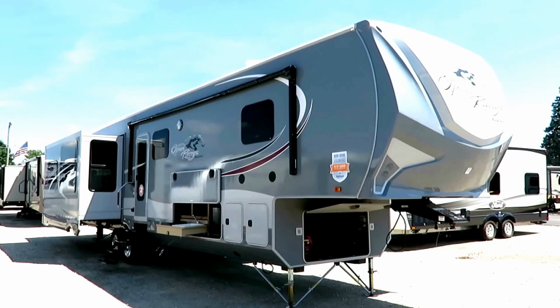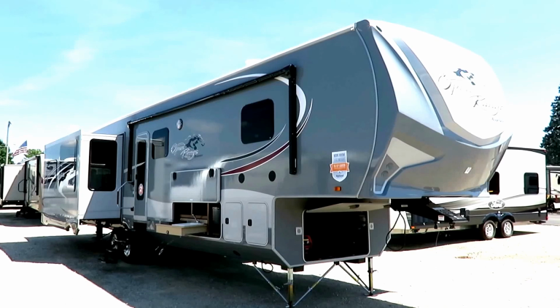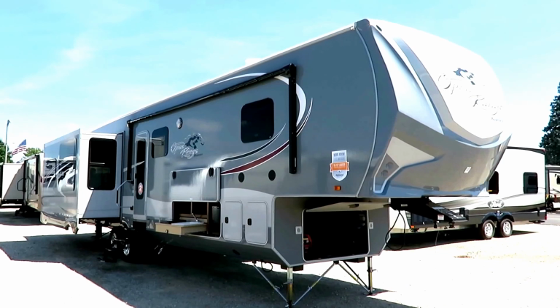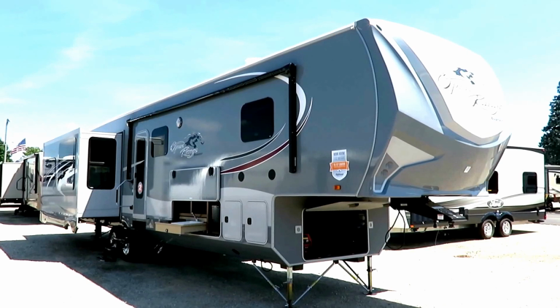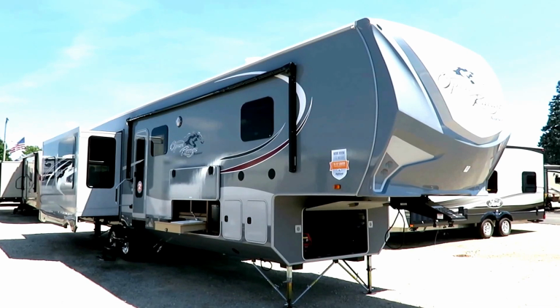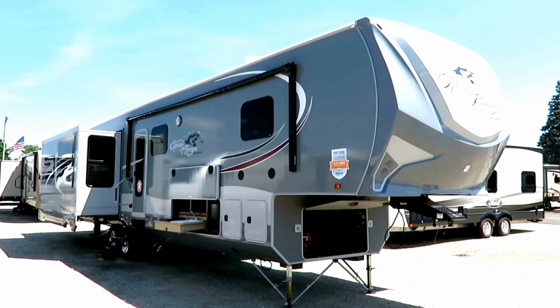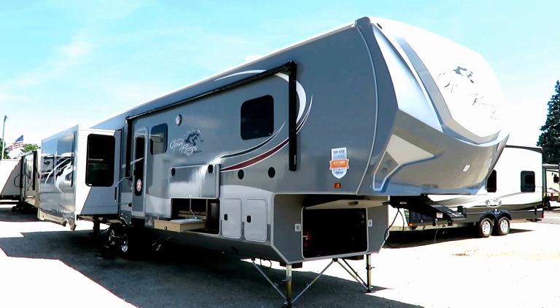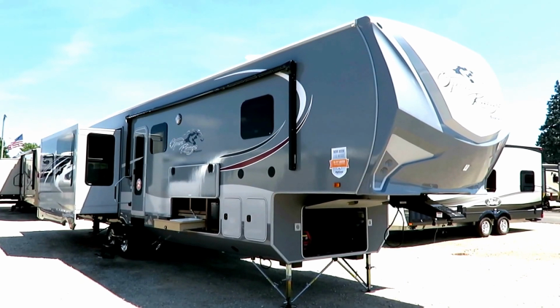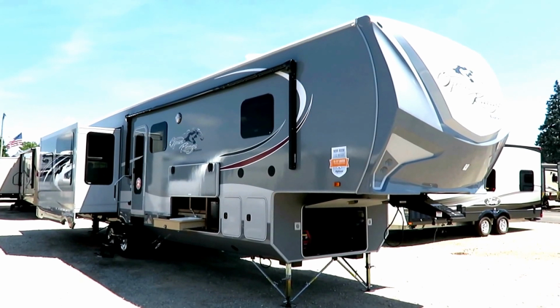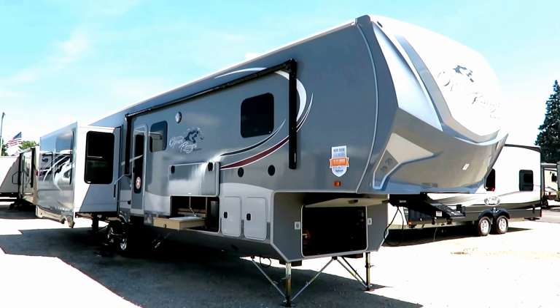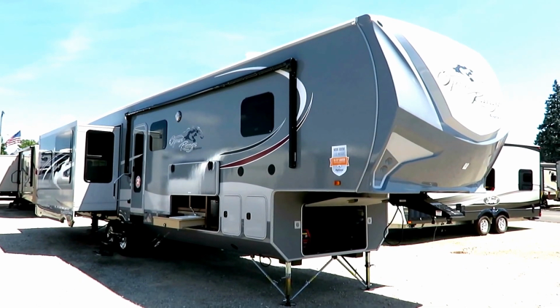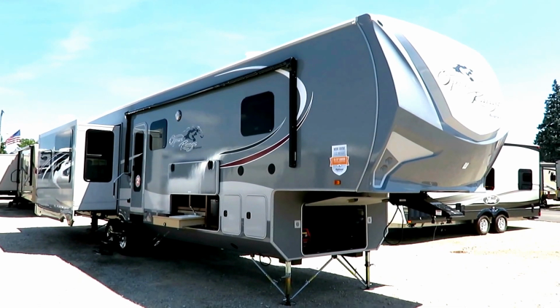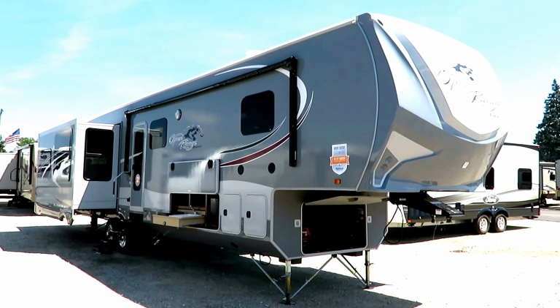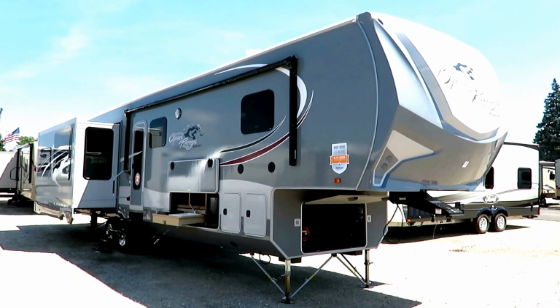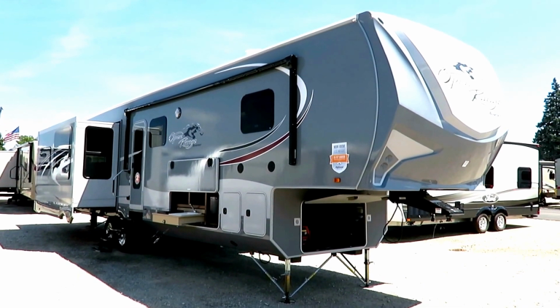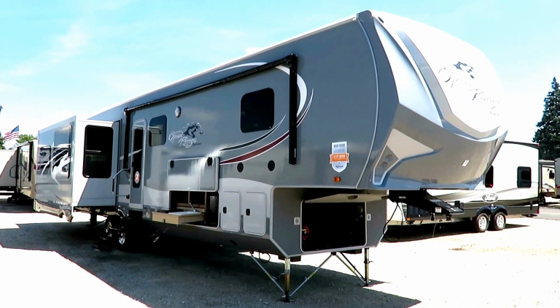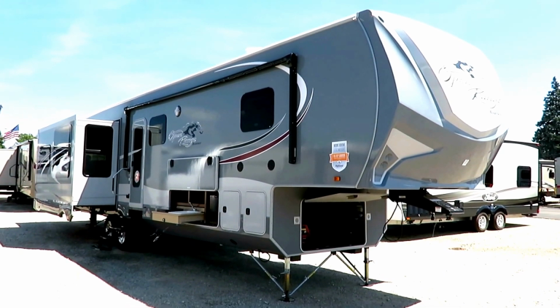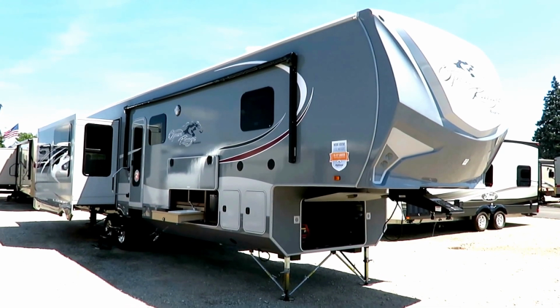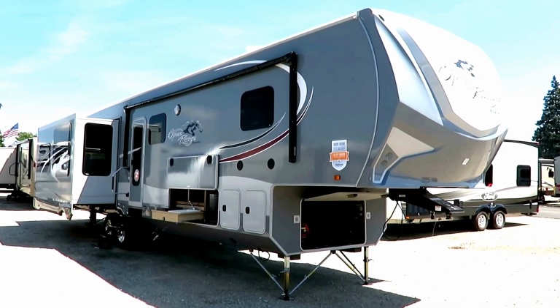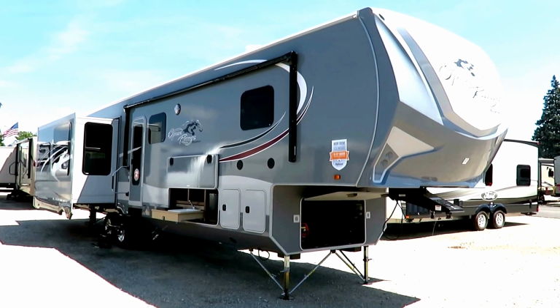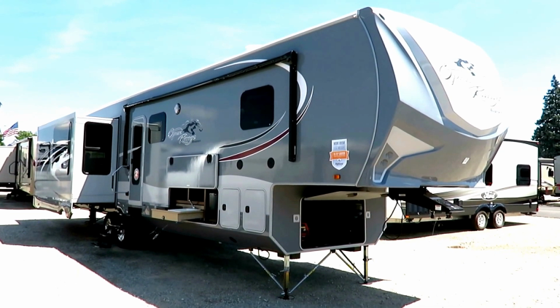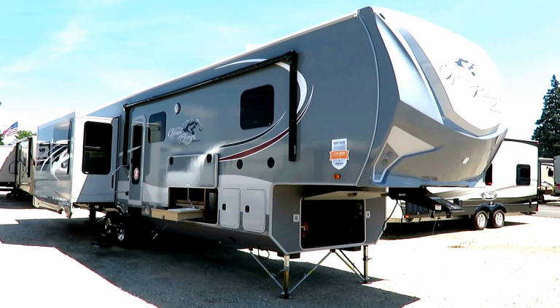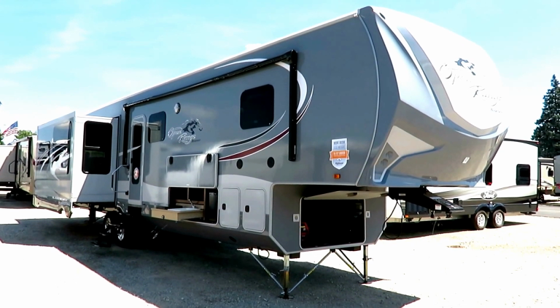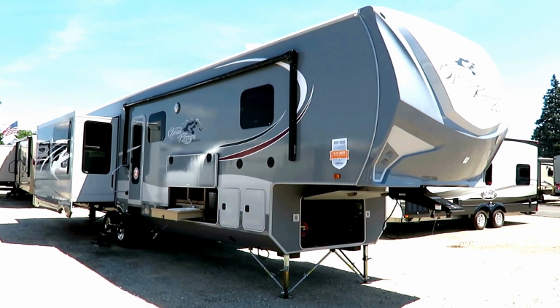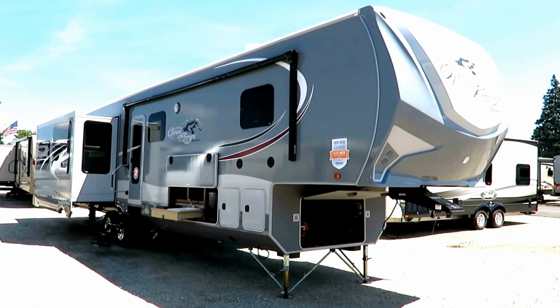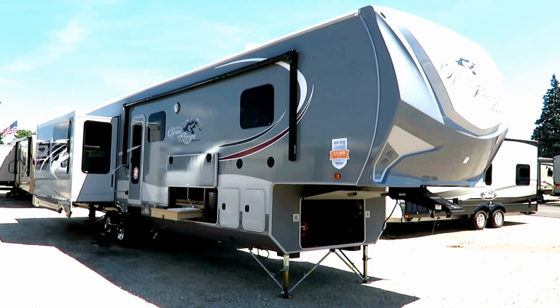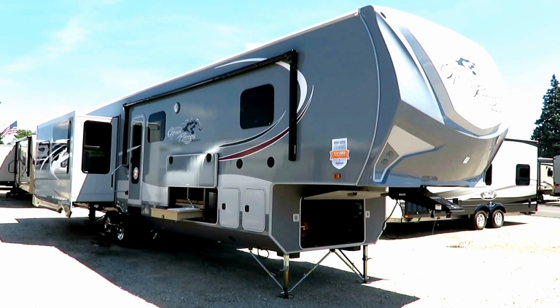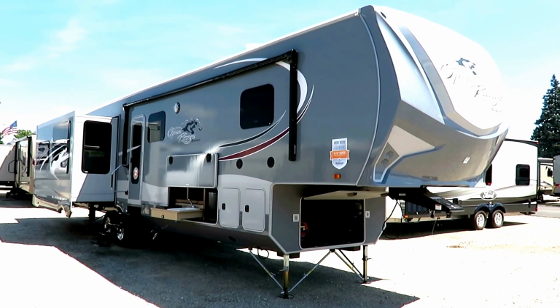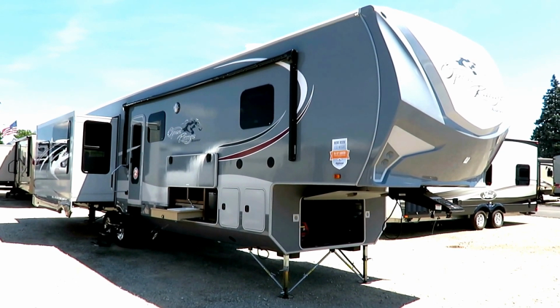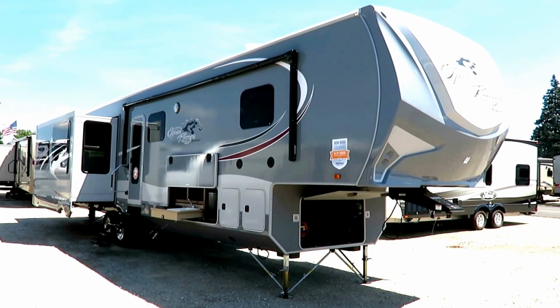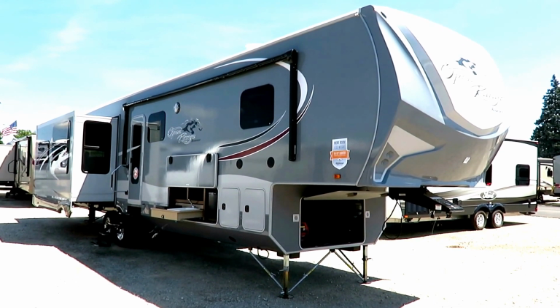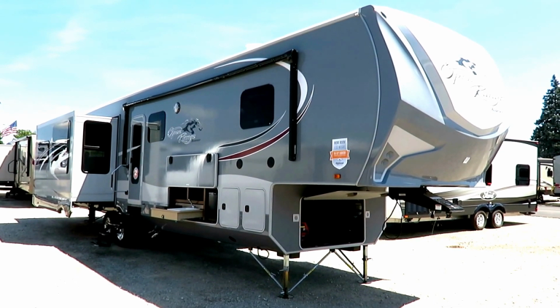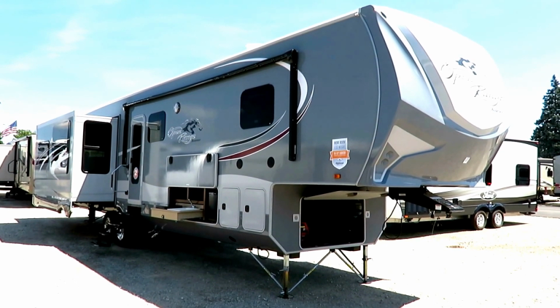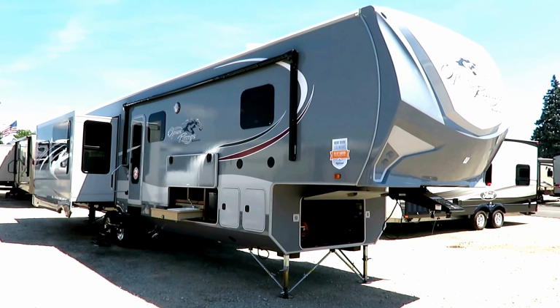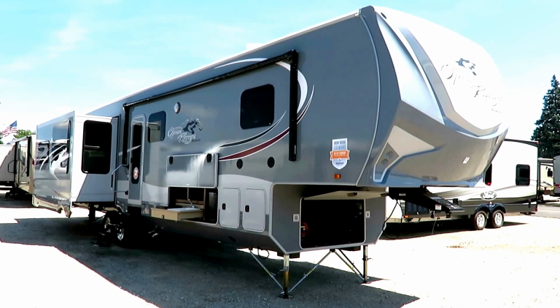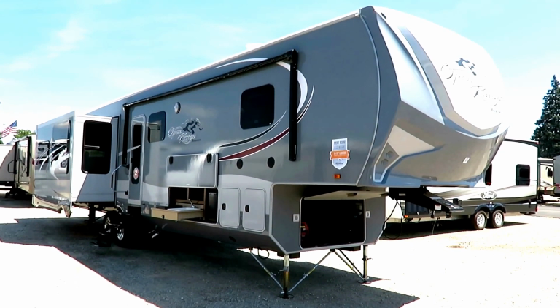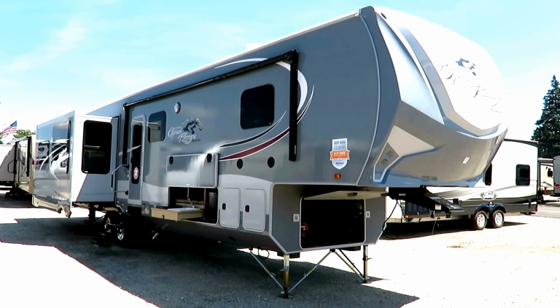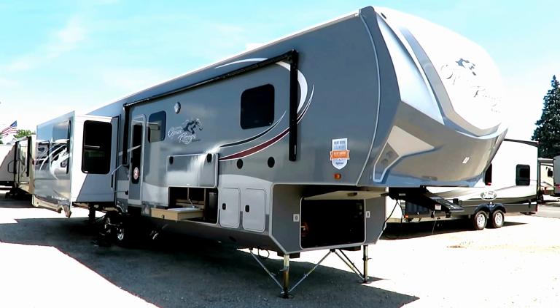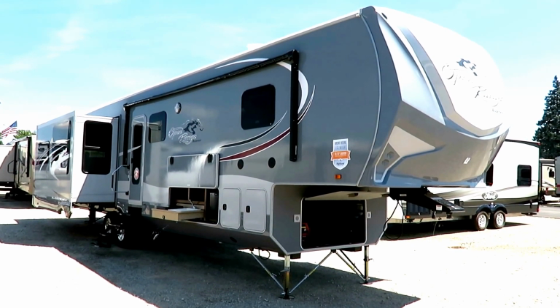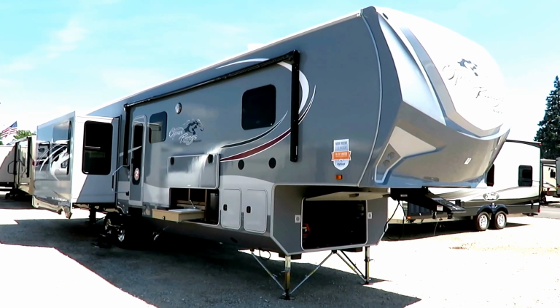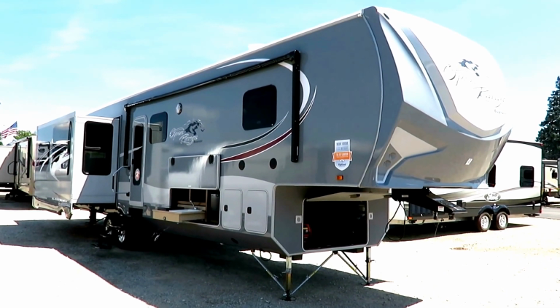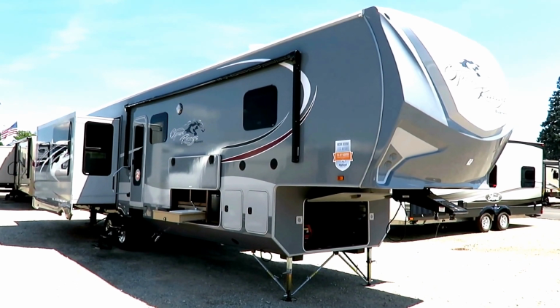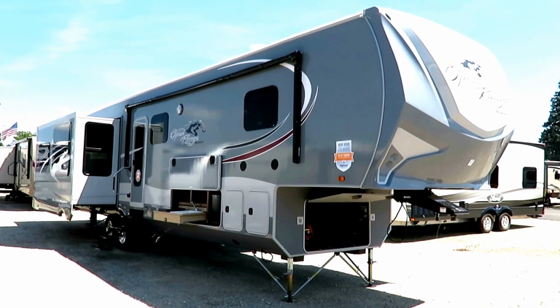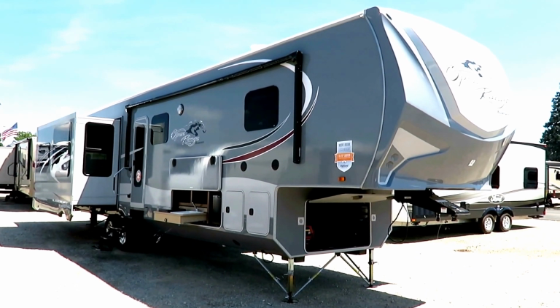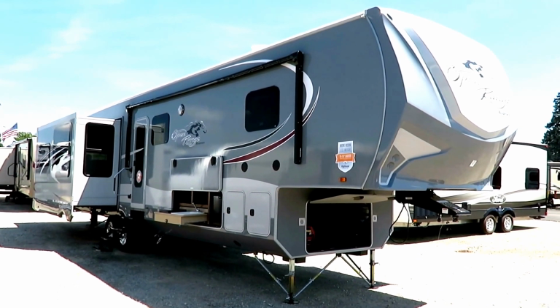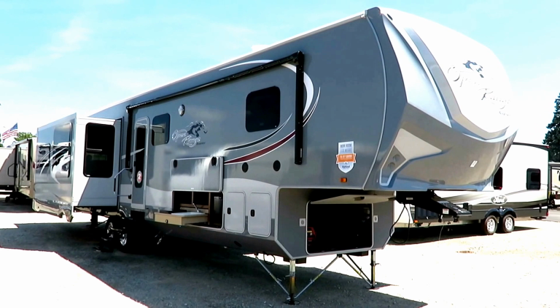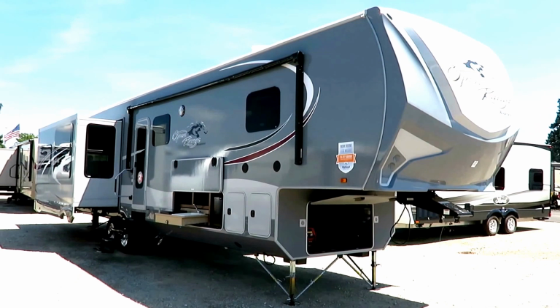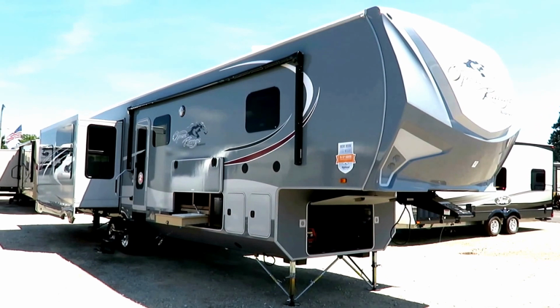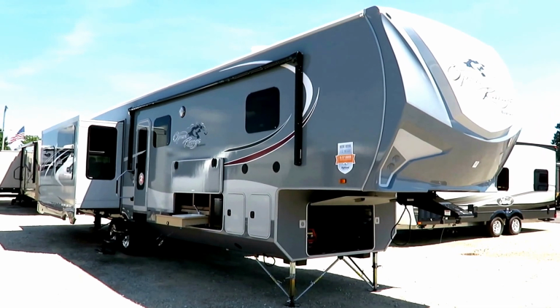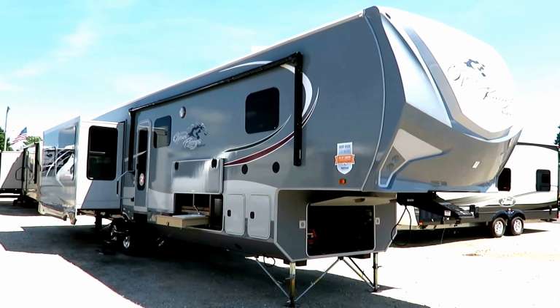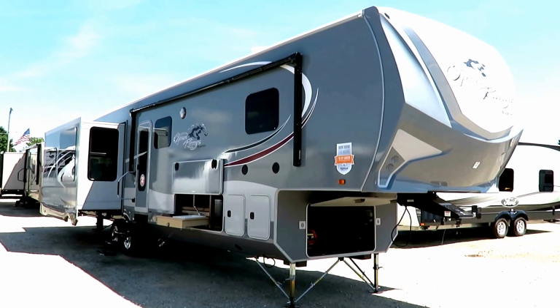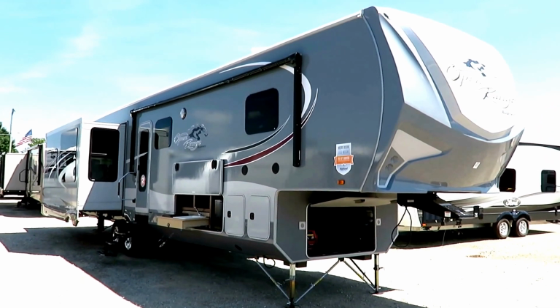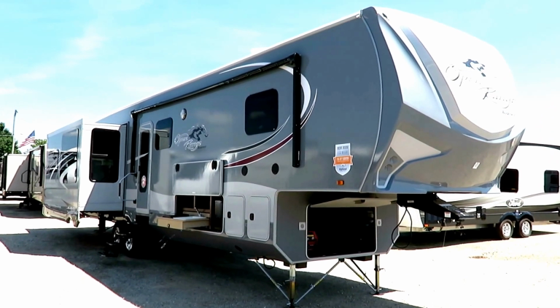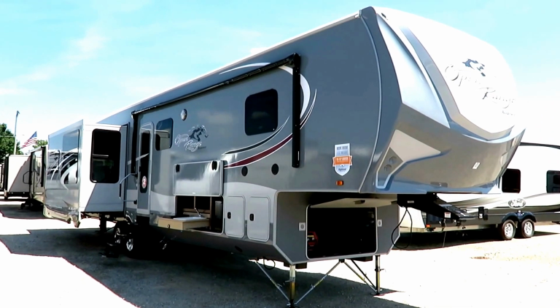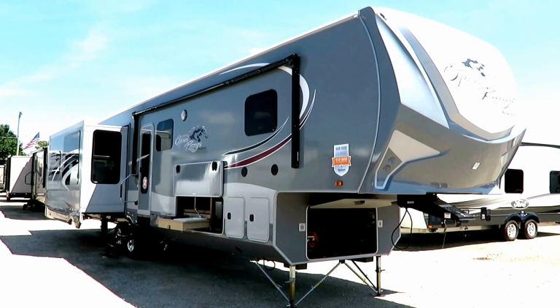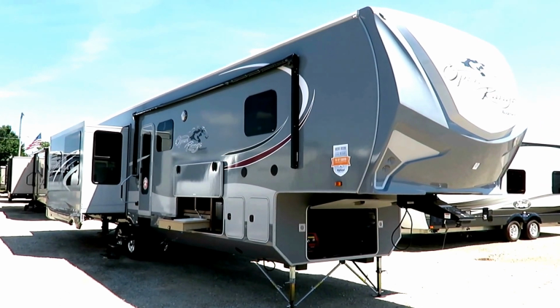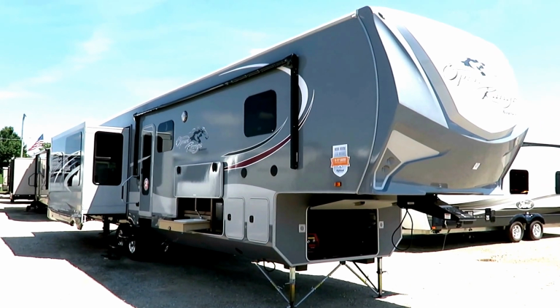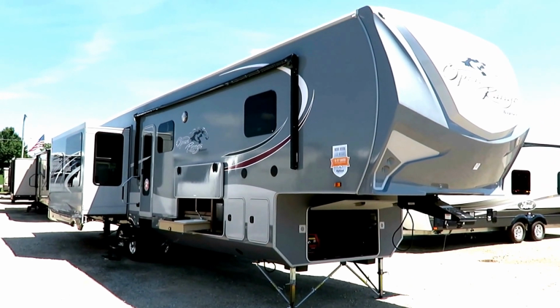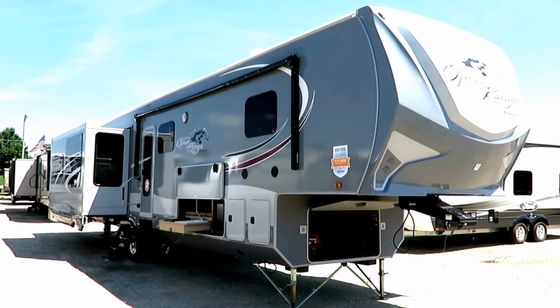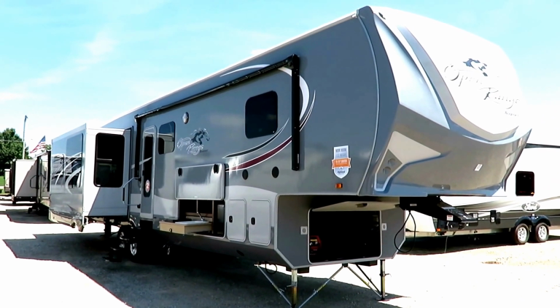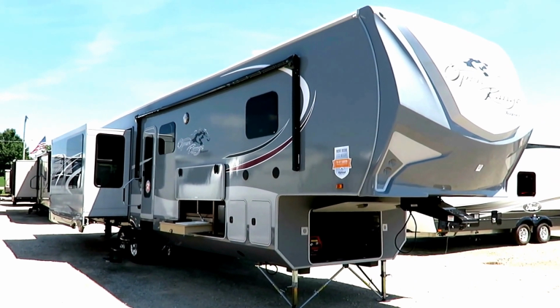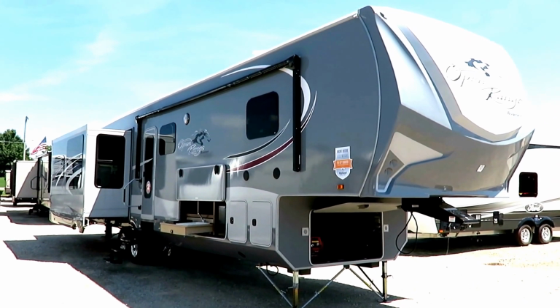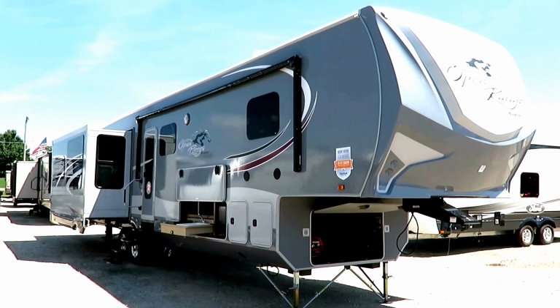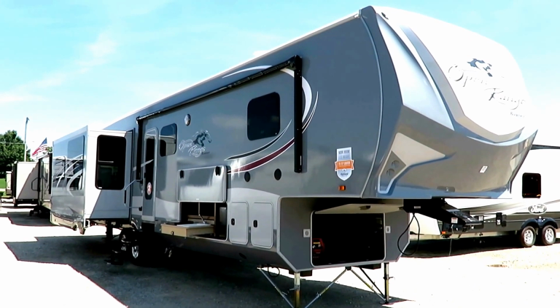Open Range 371 MBH Middle Bunk House, a little over 12,000 pounds here, at Haylitt RV of Coldwater, Michigan.